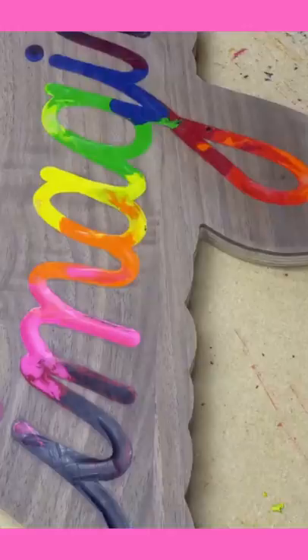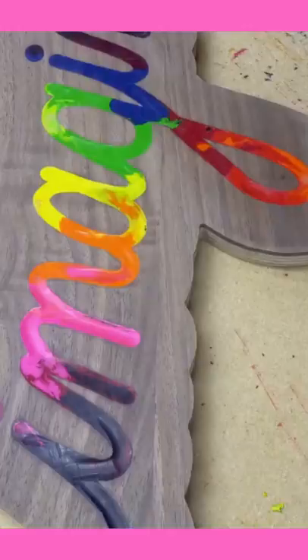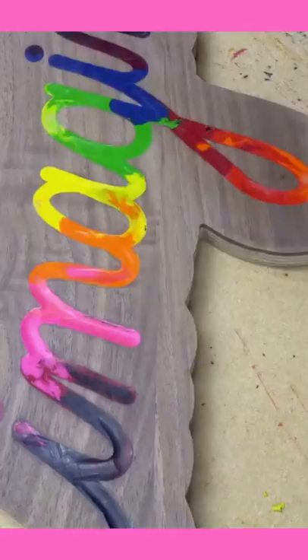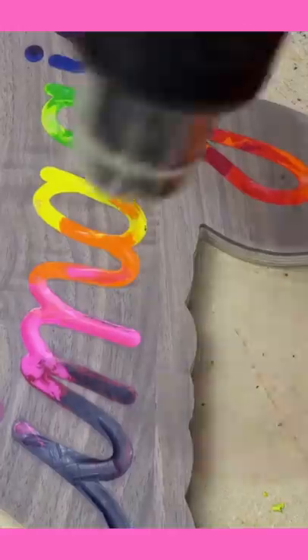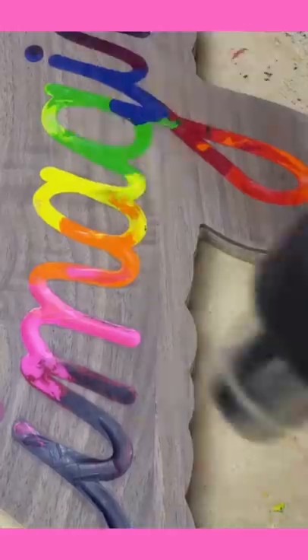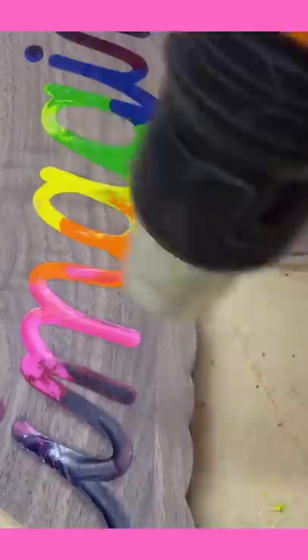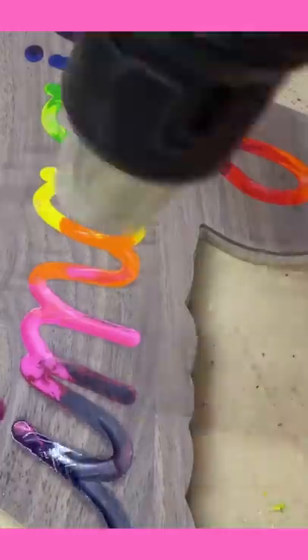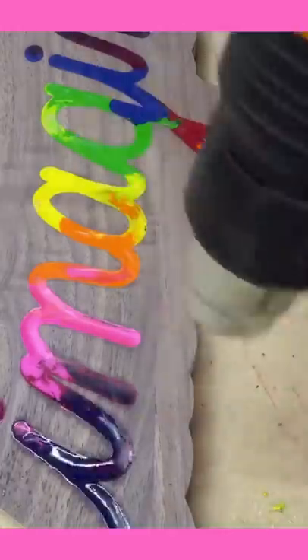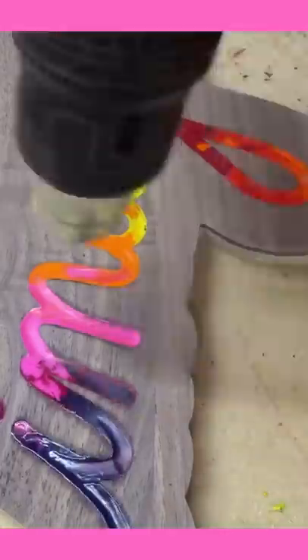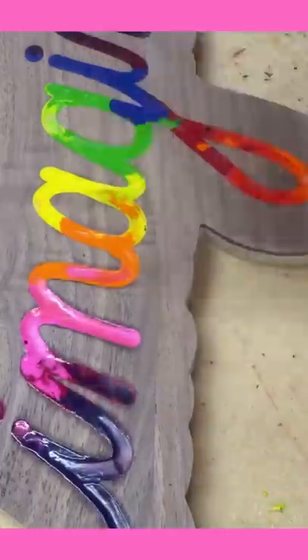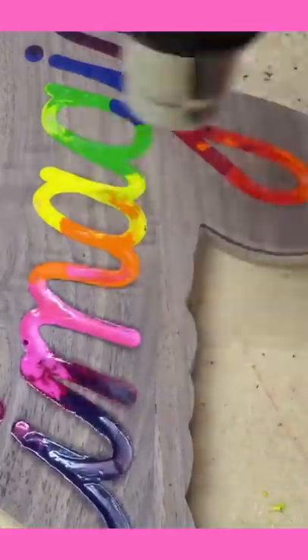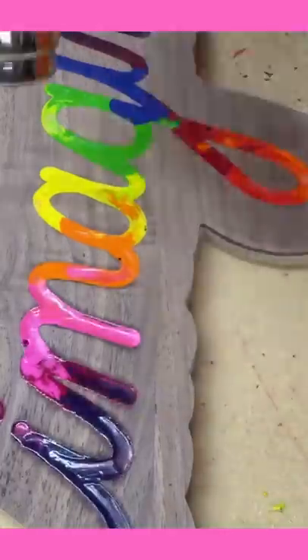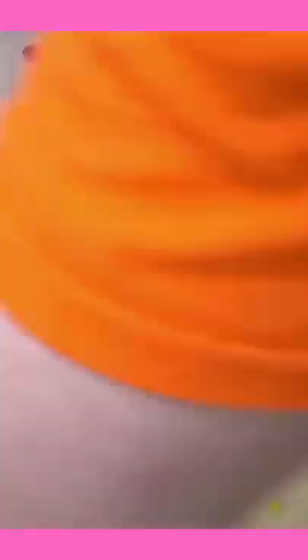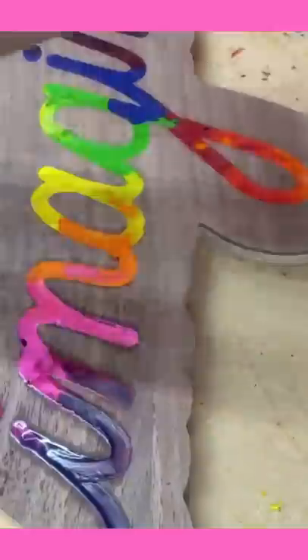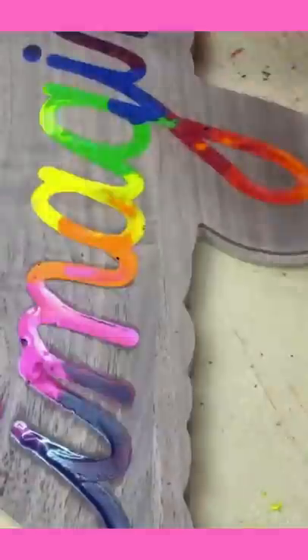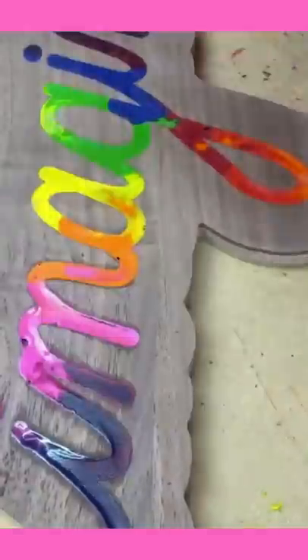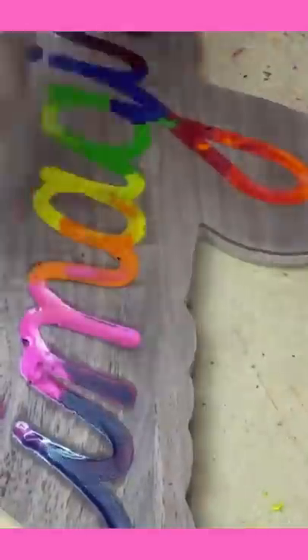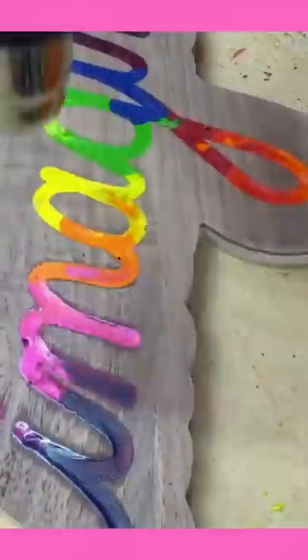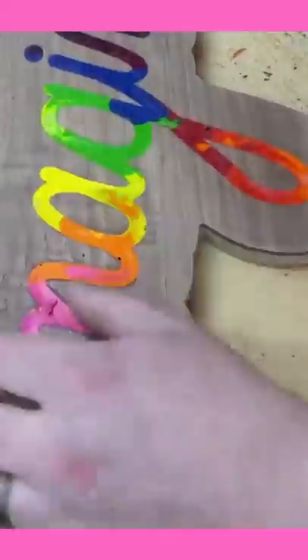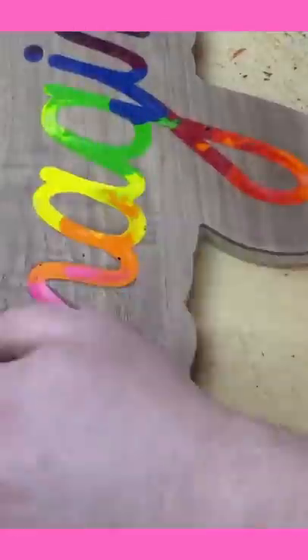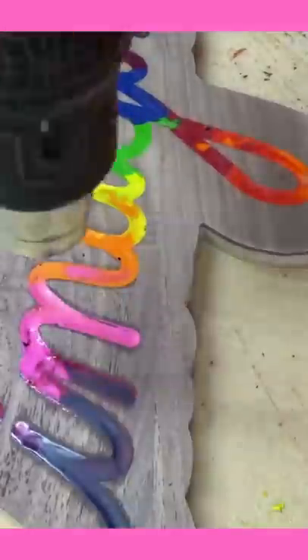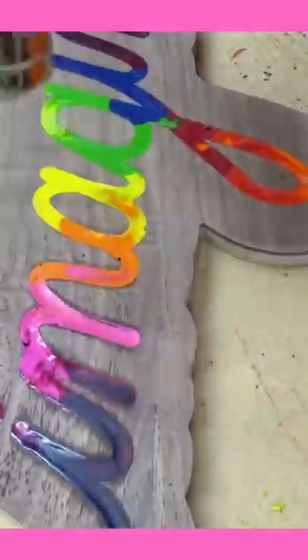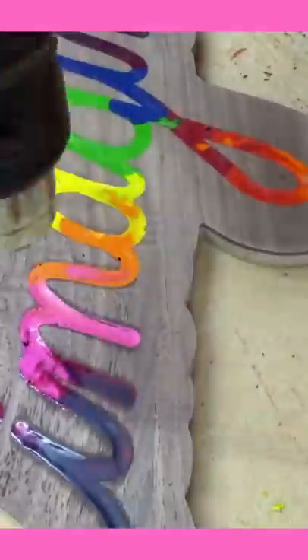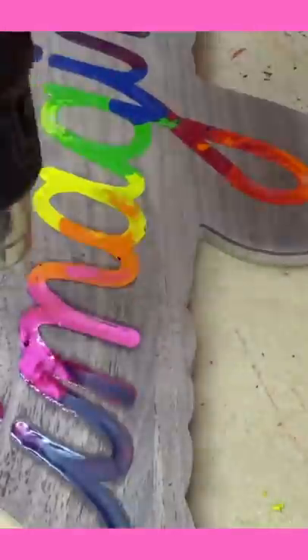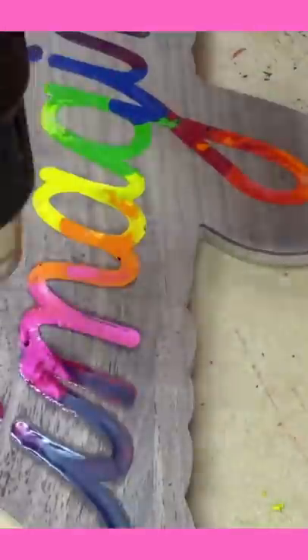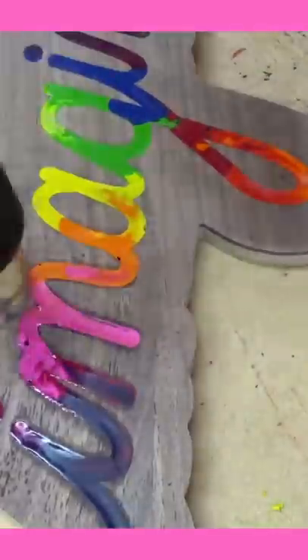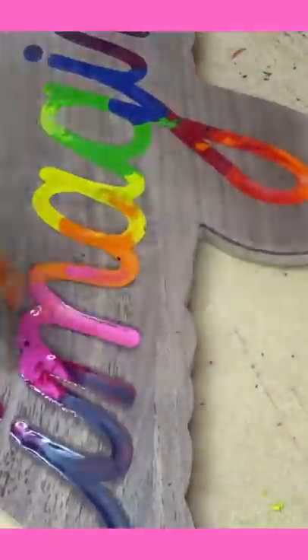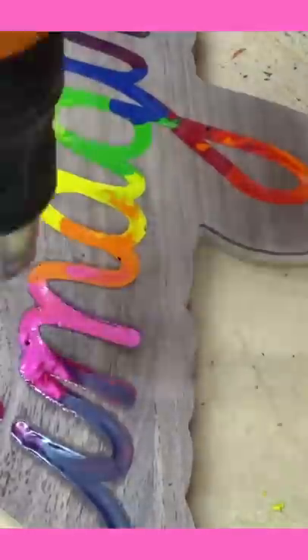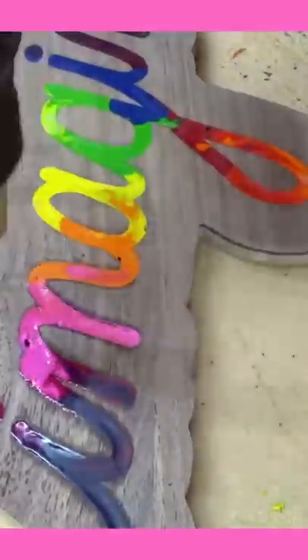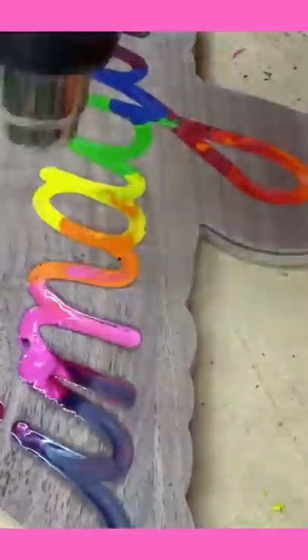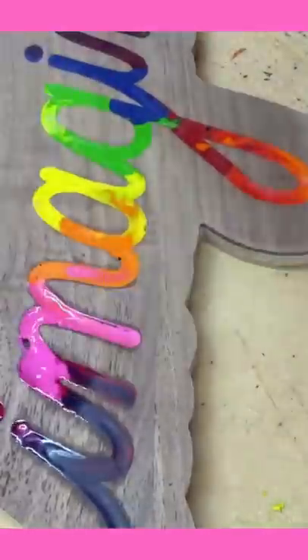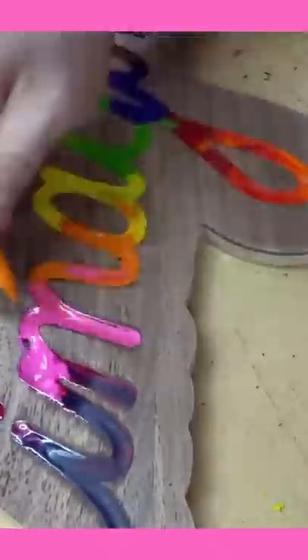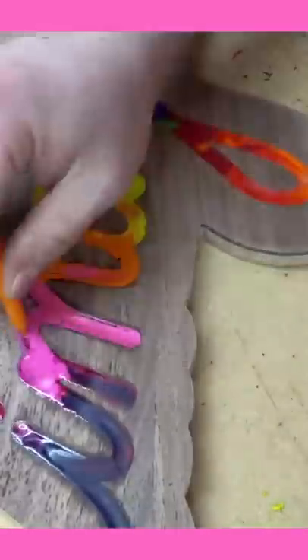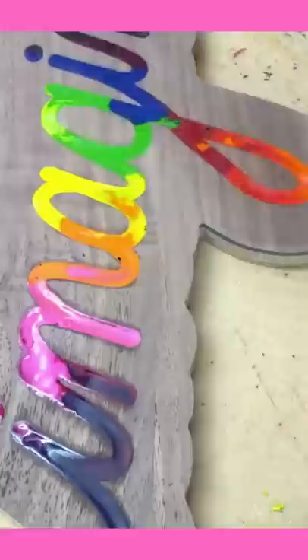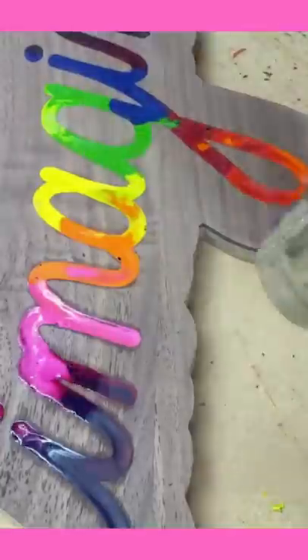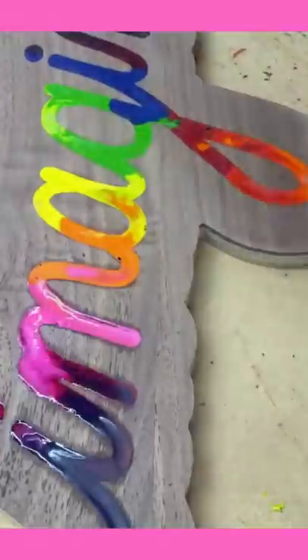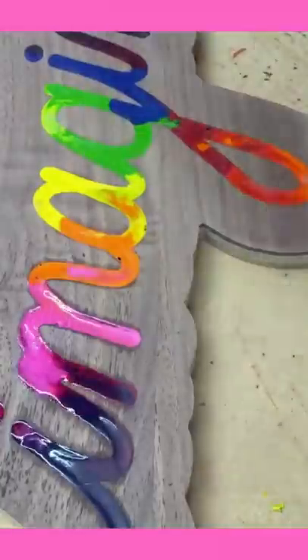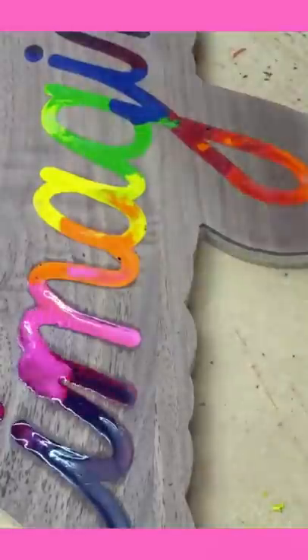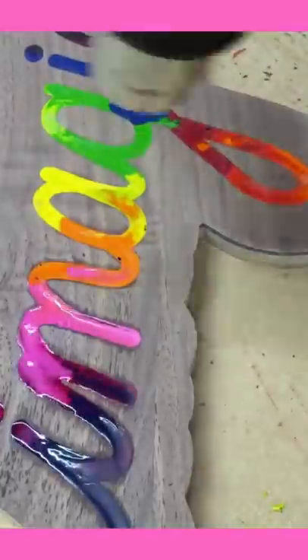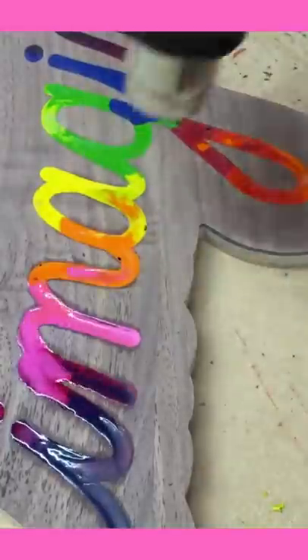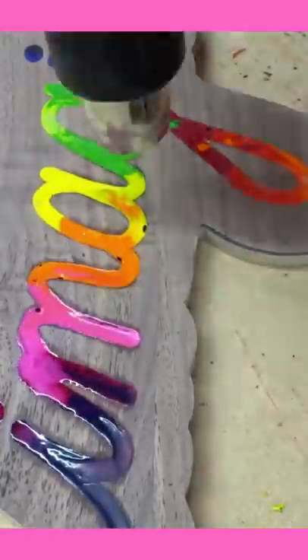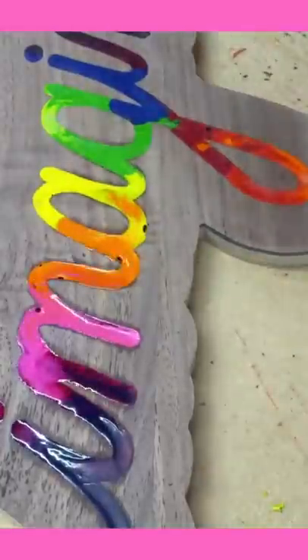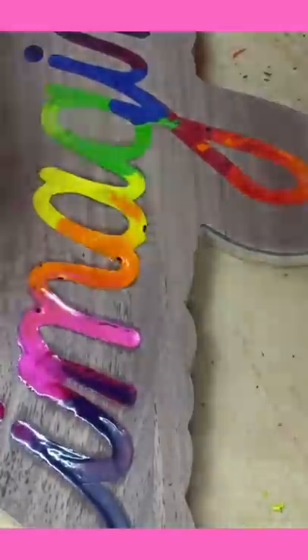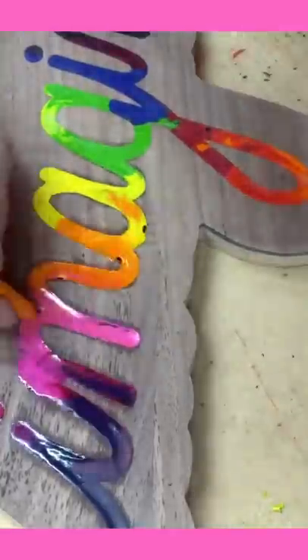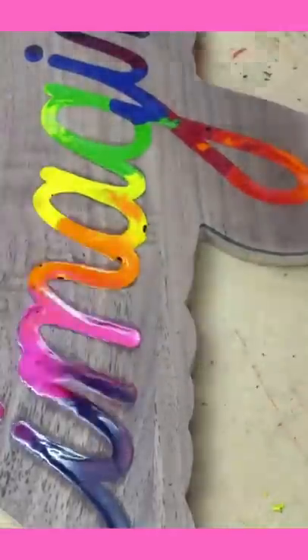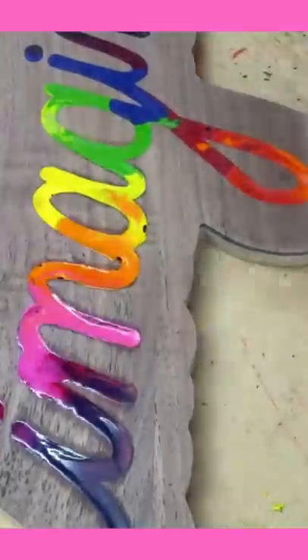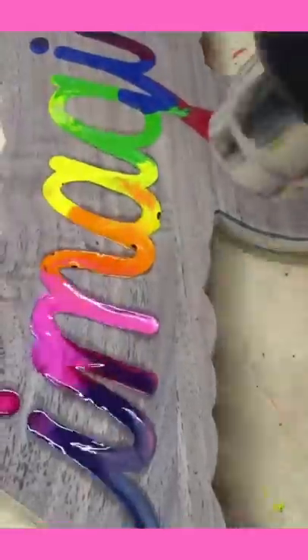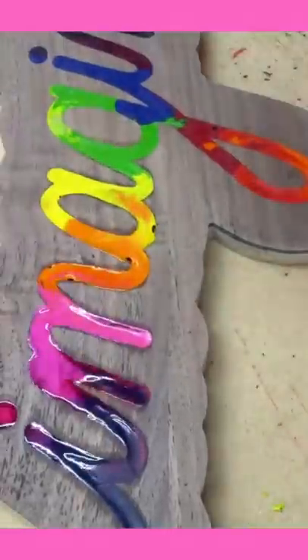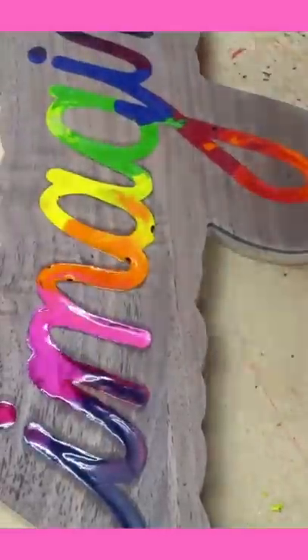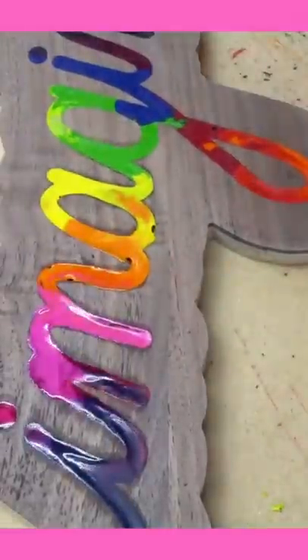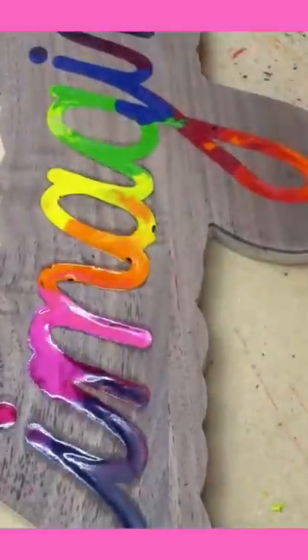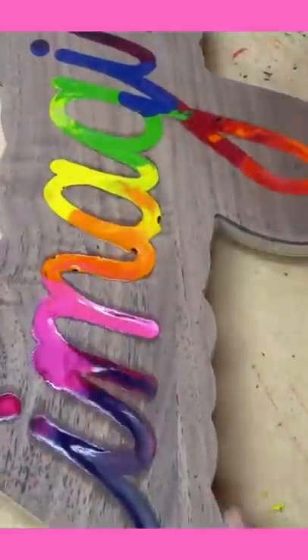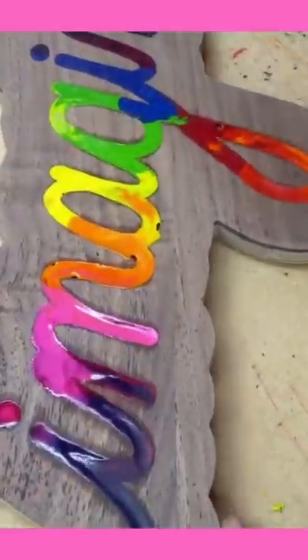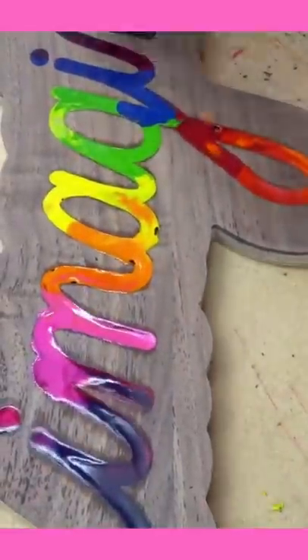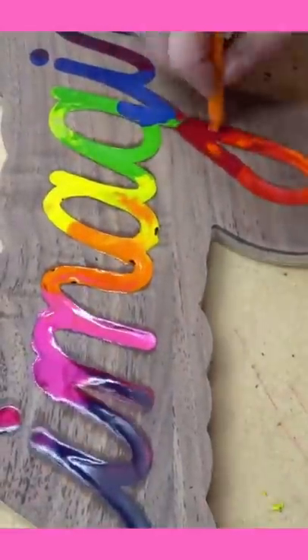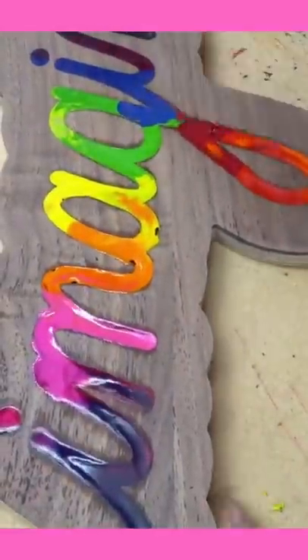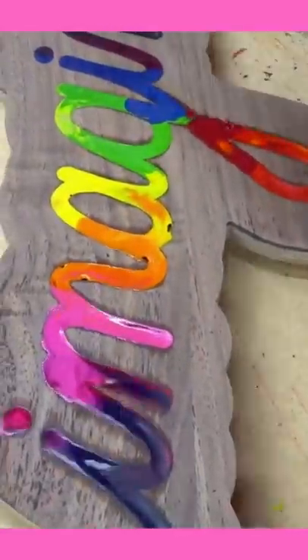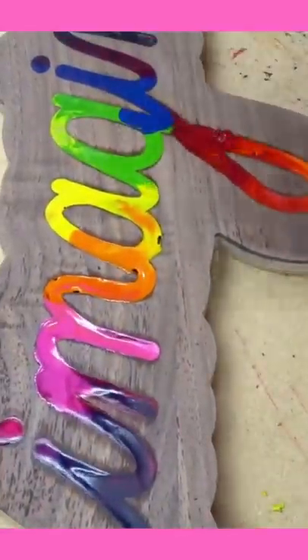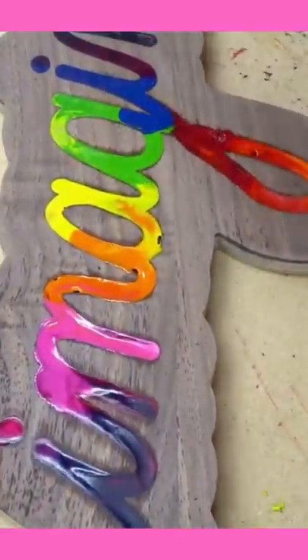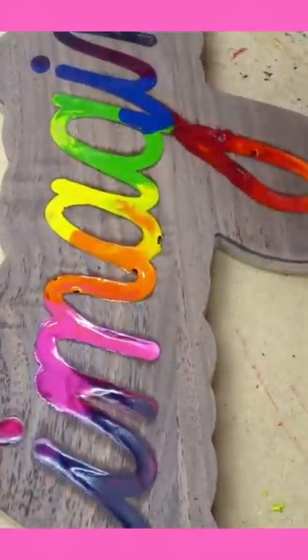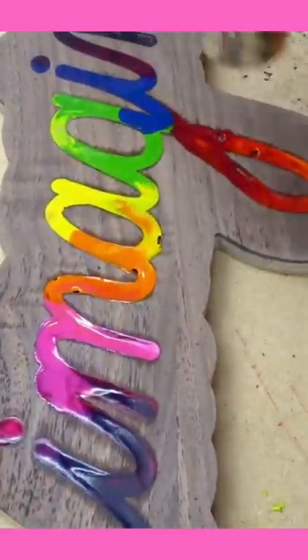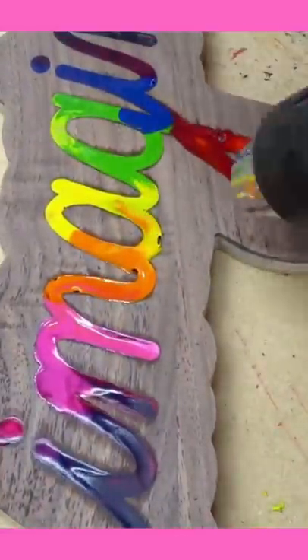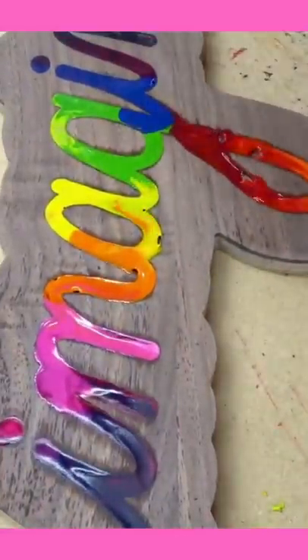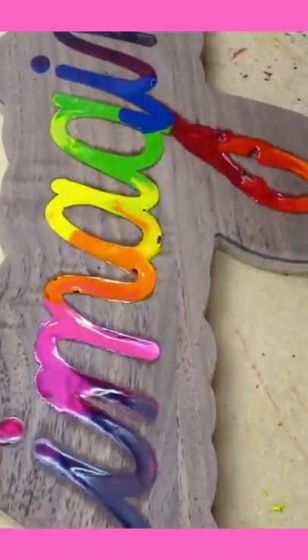So I thought I'd just use a heat gun once over to fix that. As you can see here, a bunch of bubbles started forming and this is where things started to really go wrong.